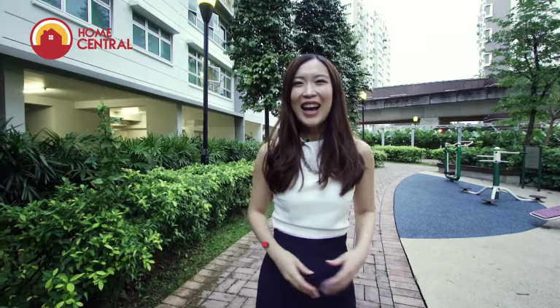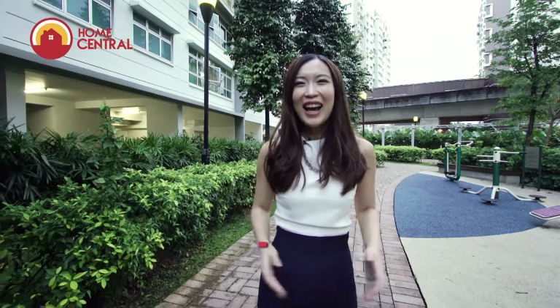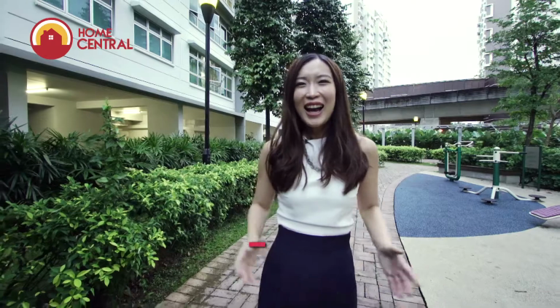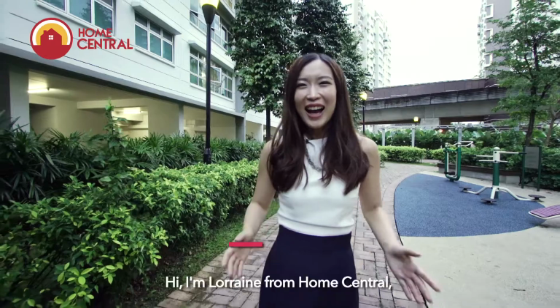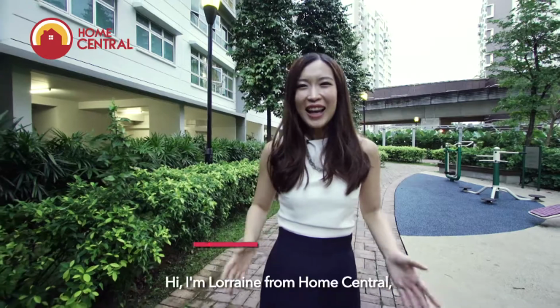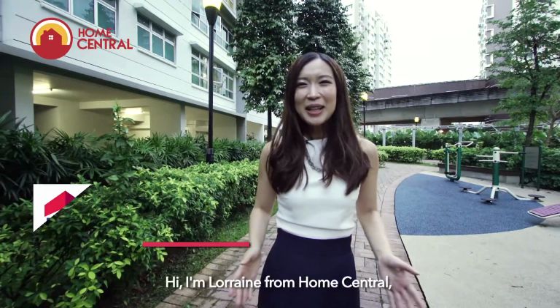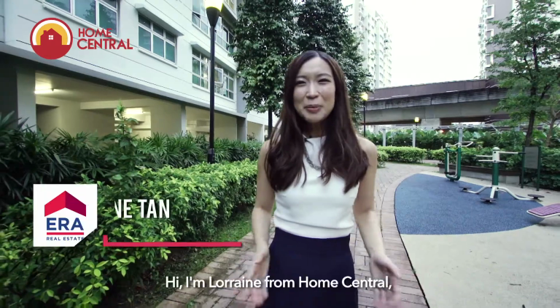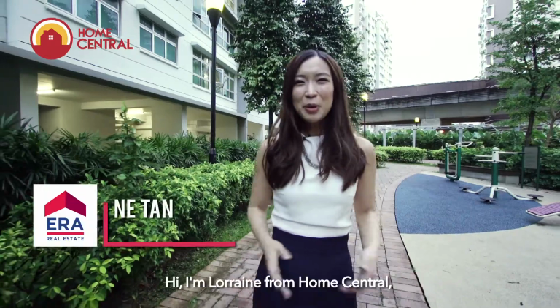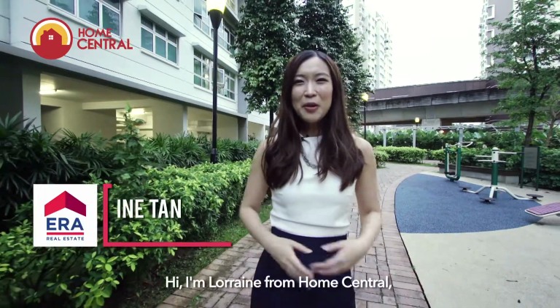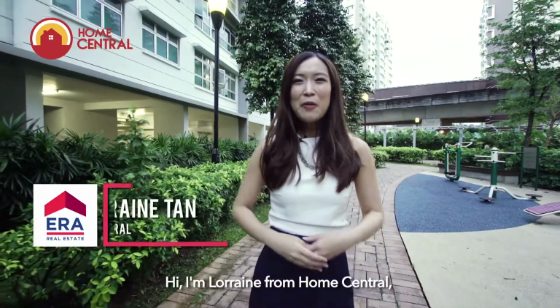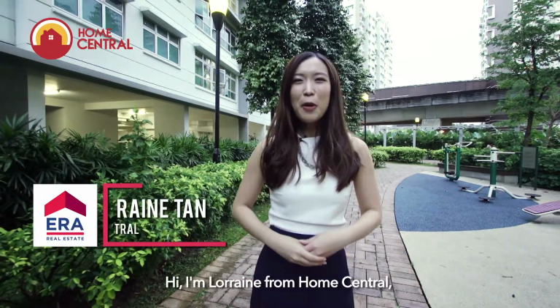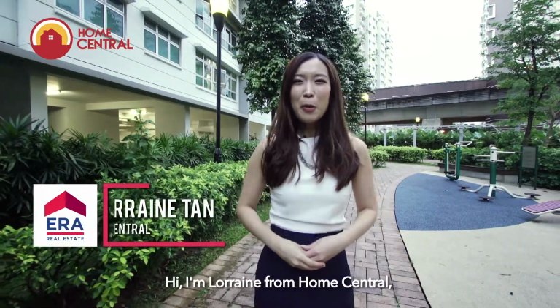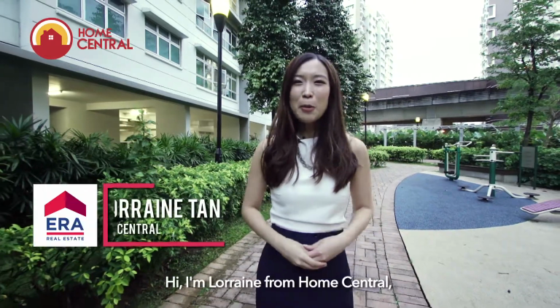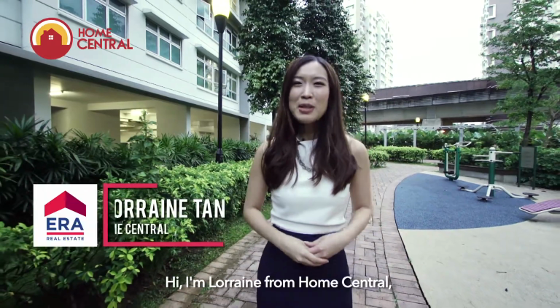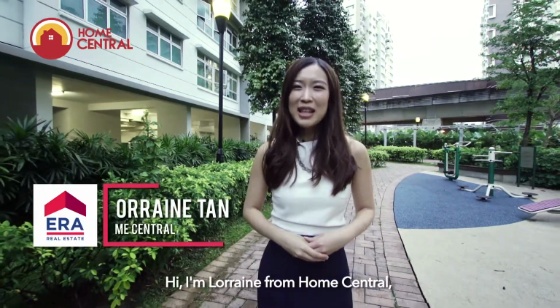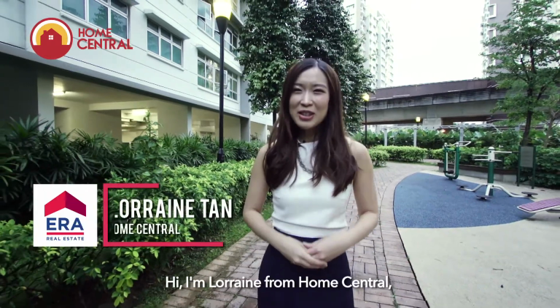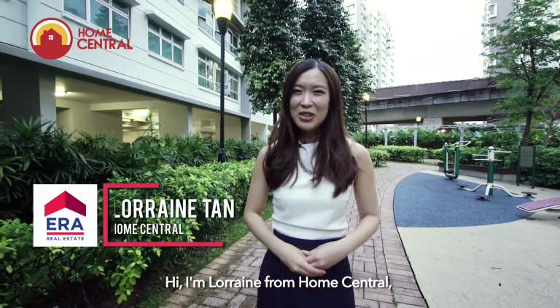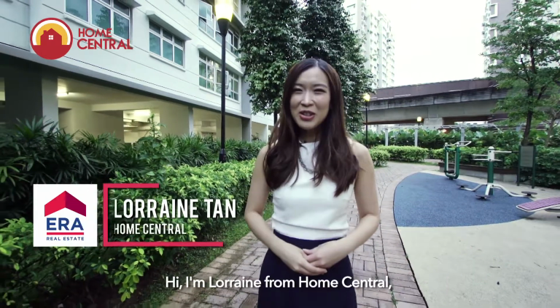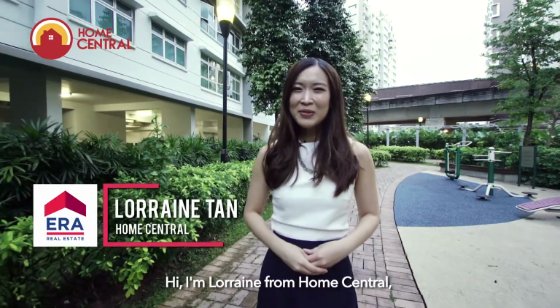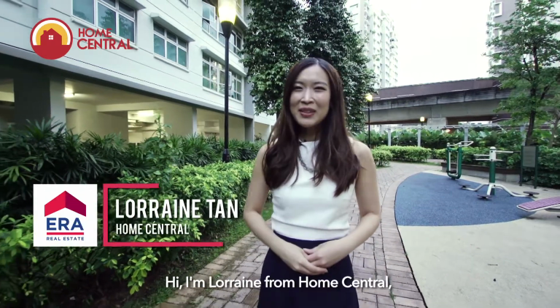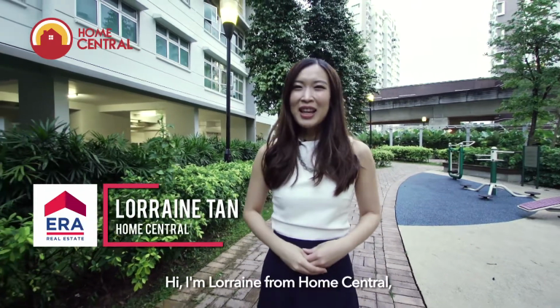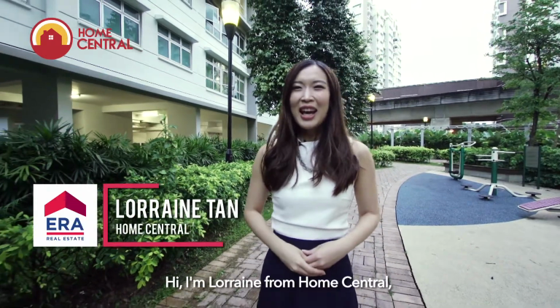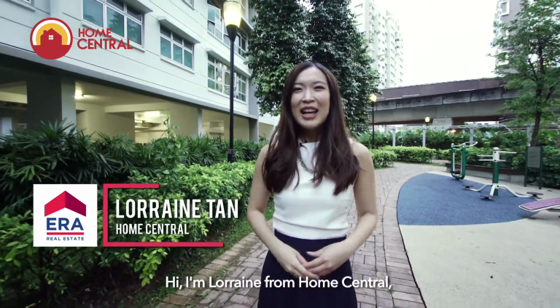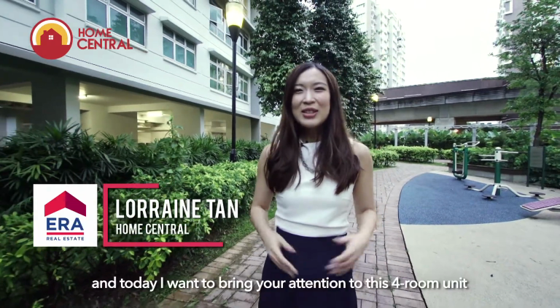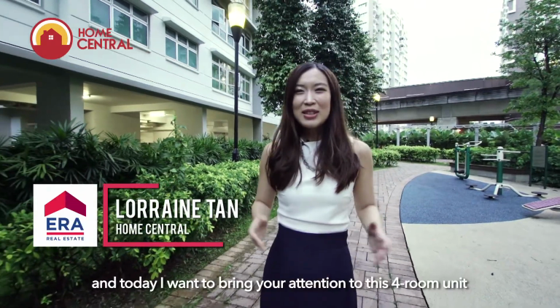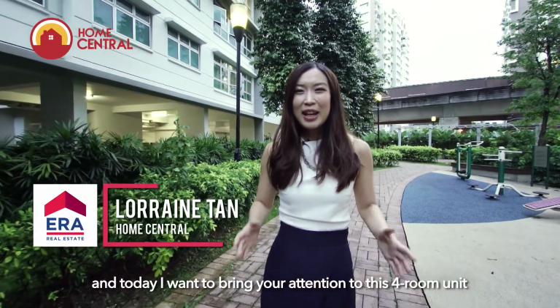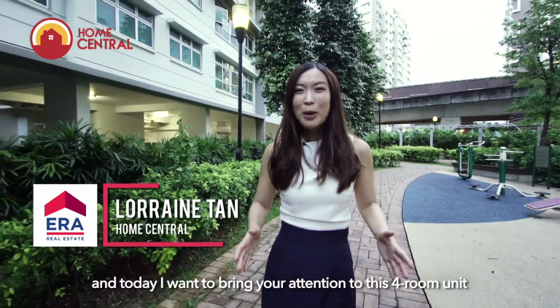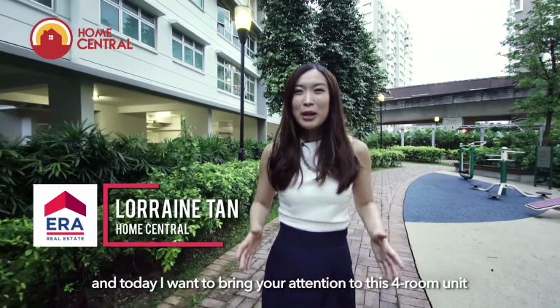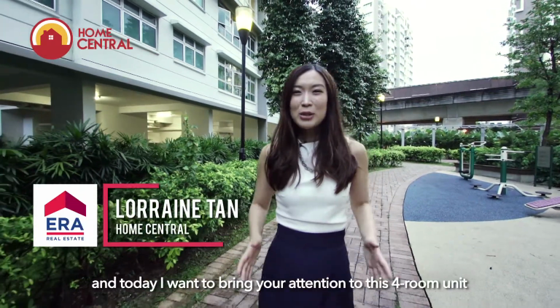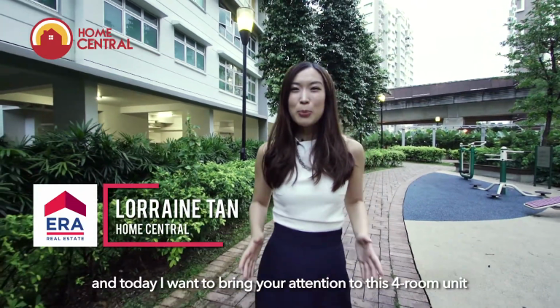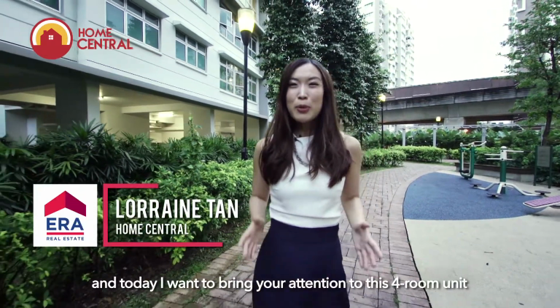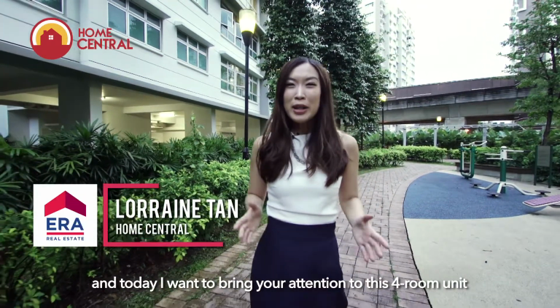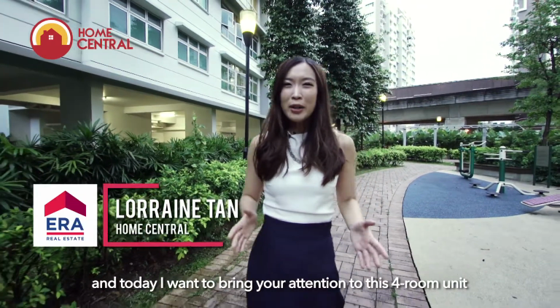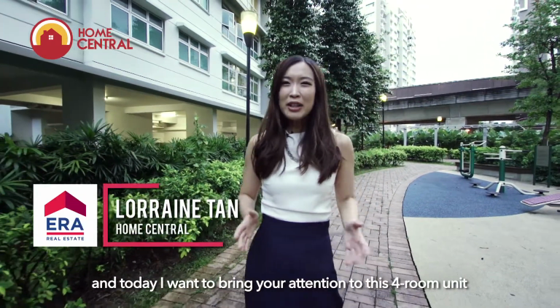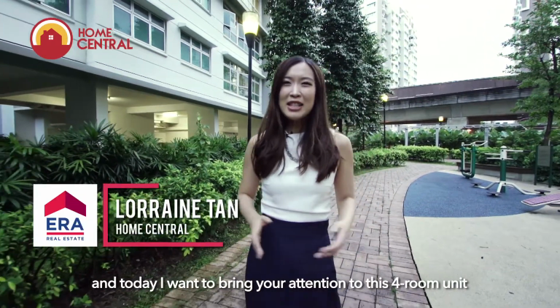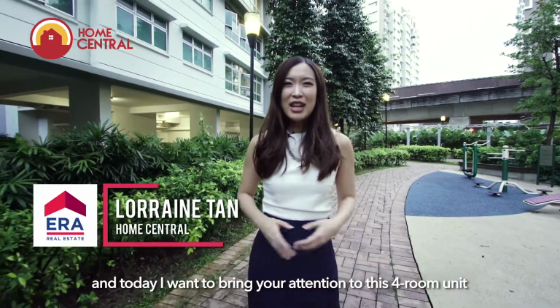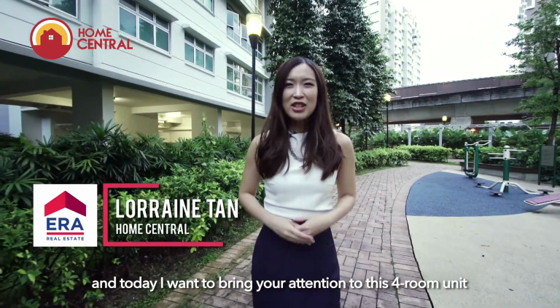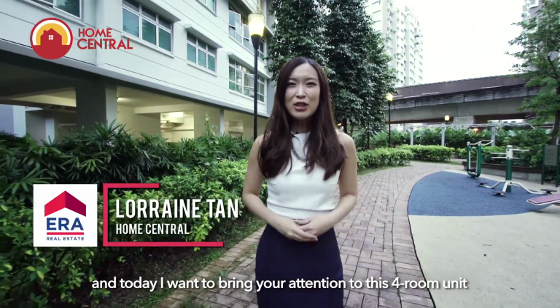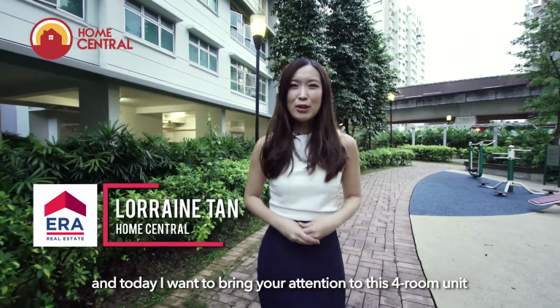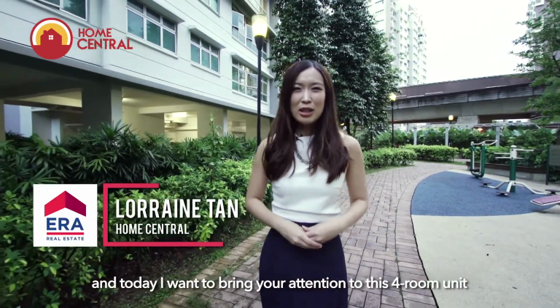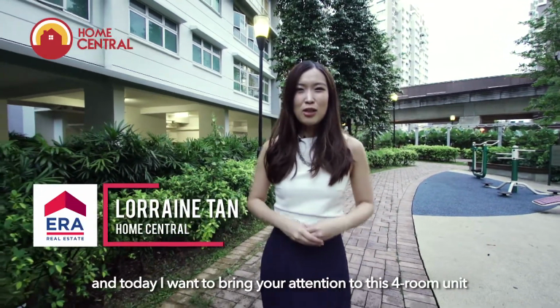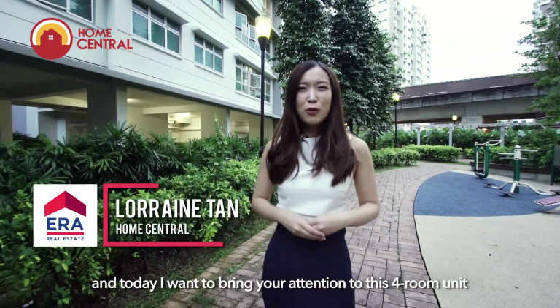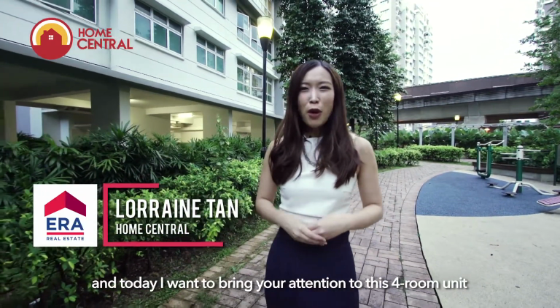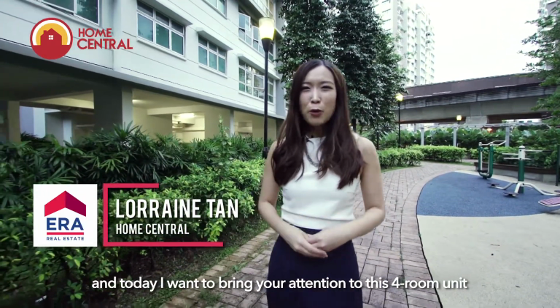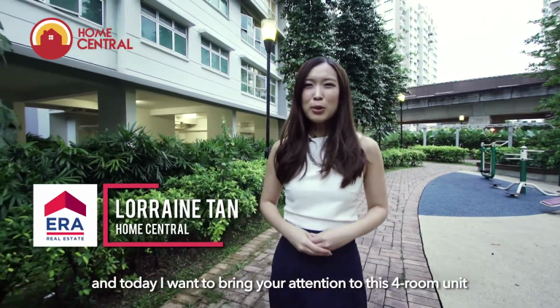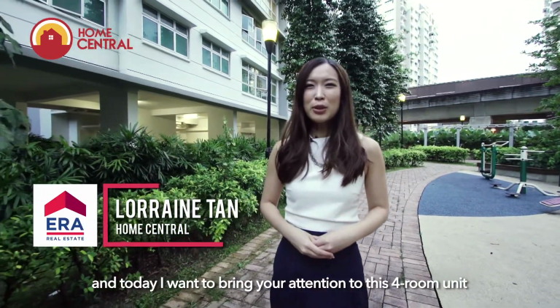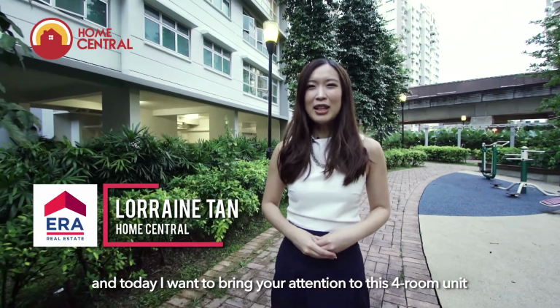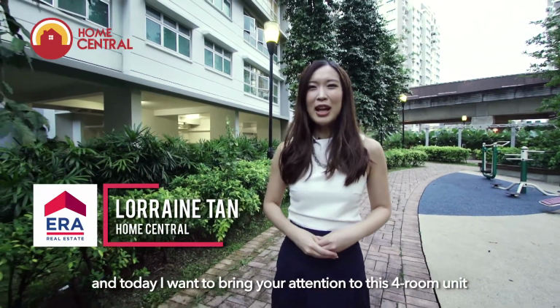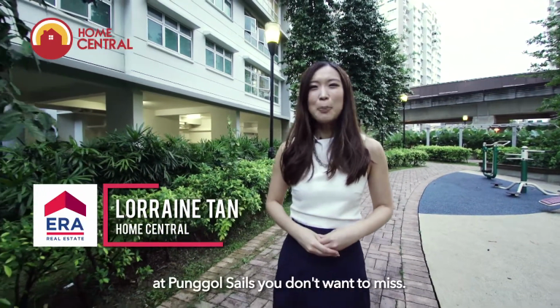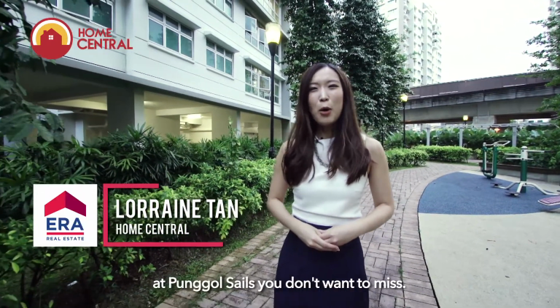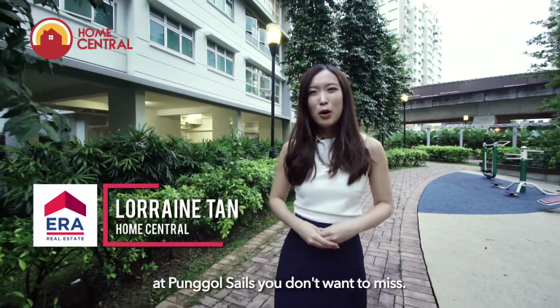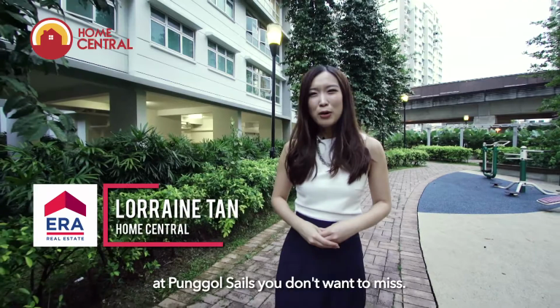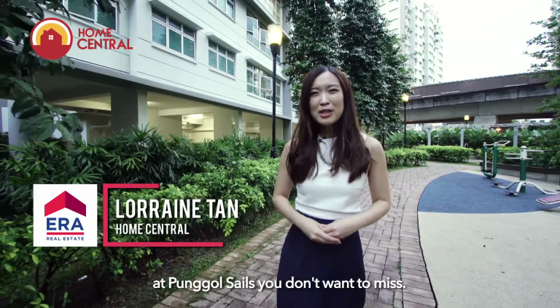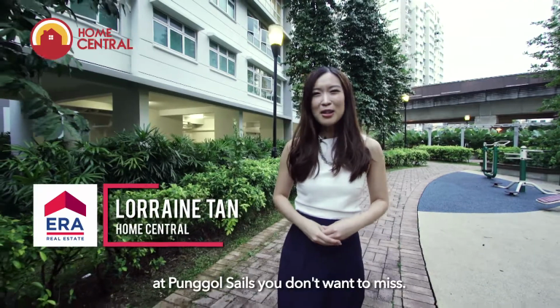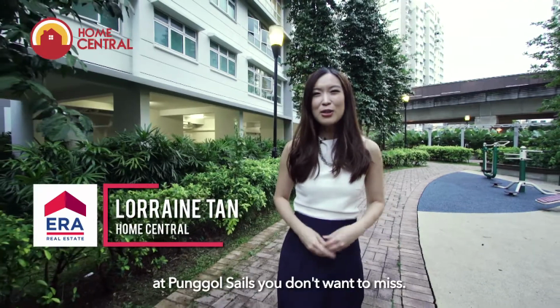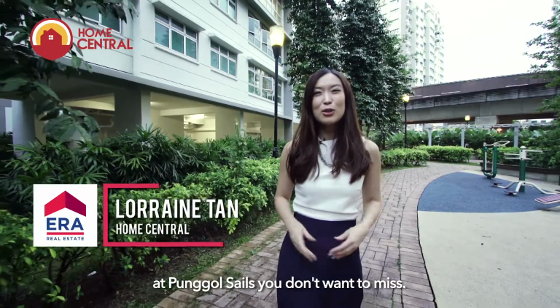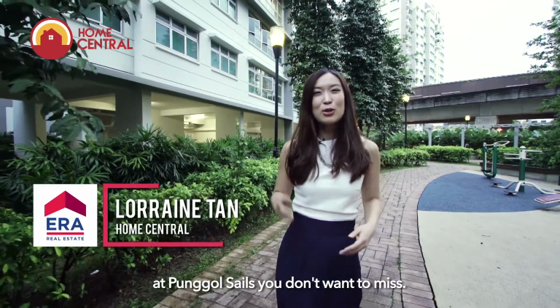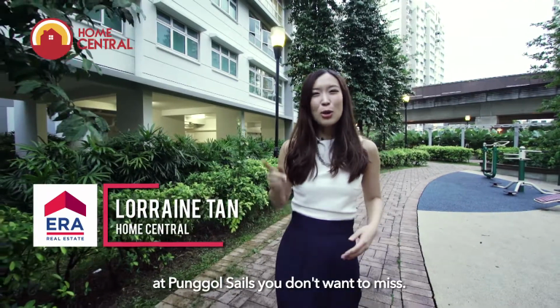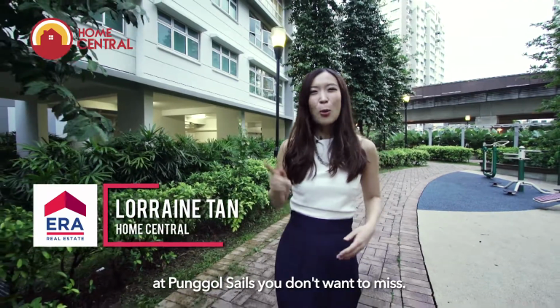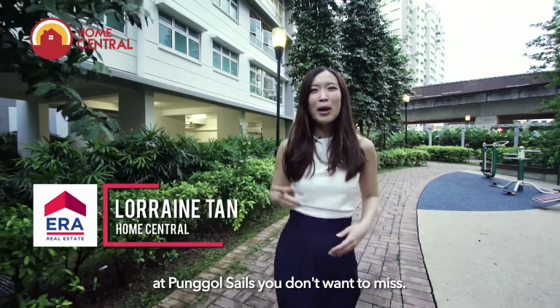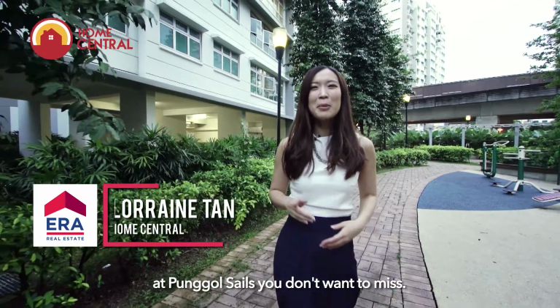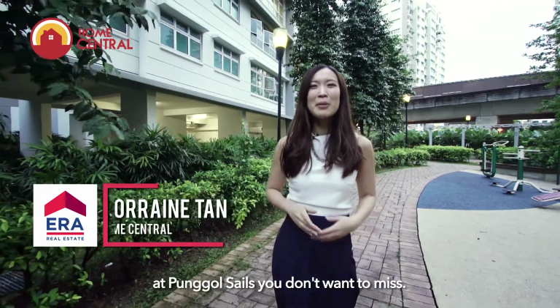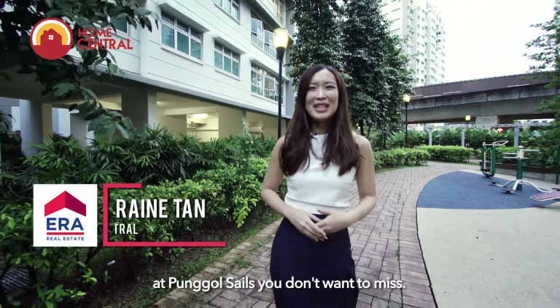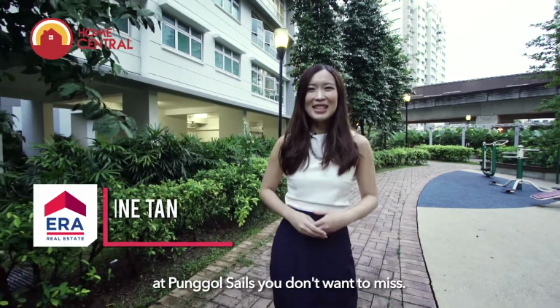Hi, I'm Lorin from Home Central, and today I want to bring your attention to this 4-room unit at Ponggol that you don't want to miss.